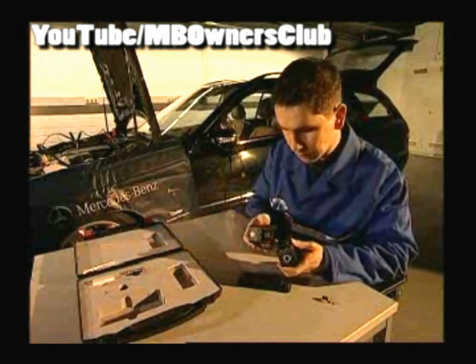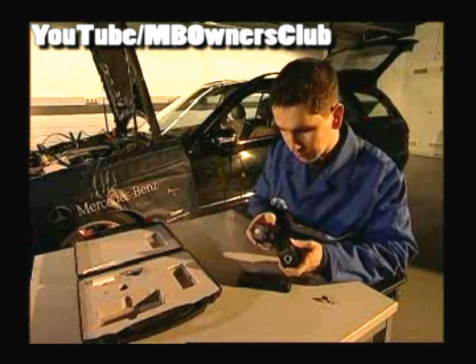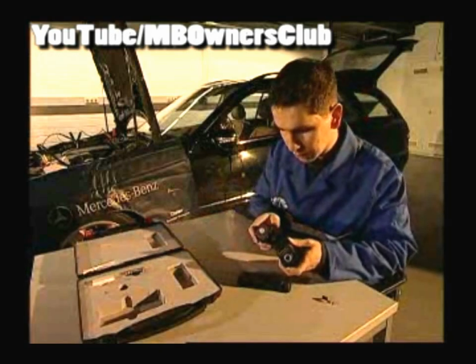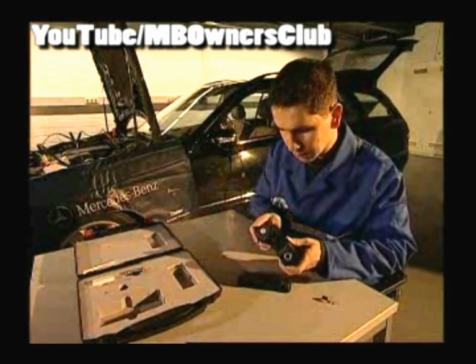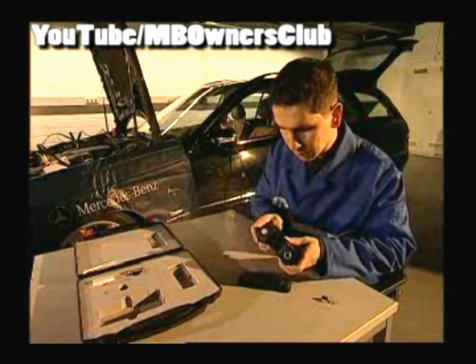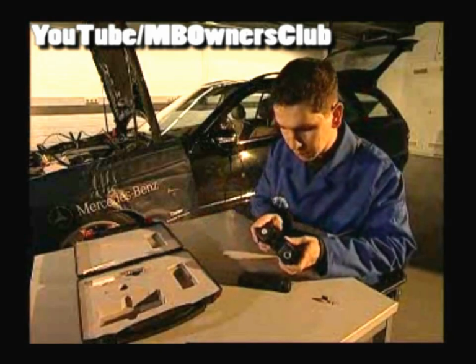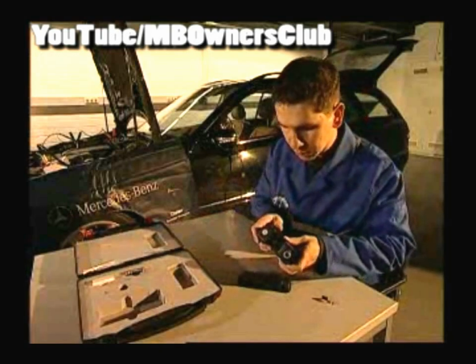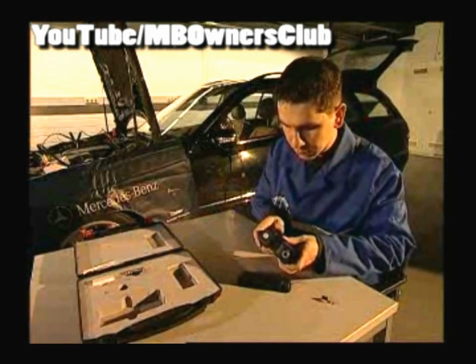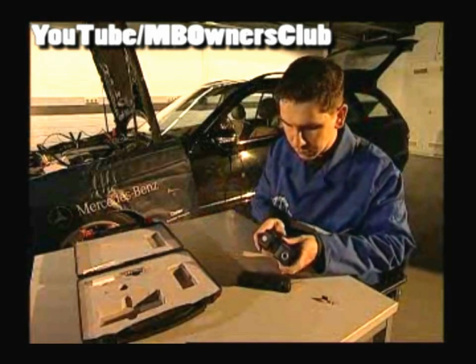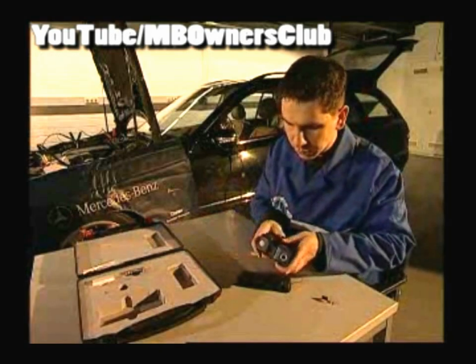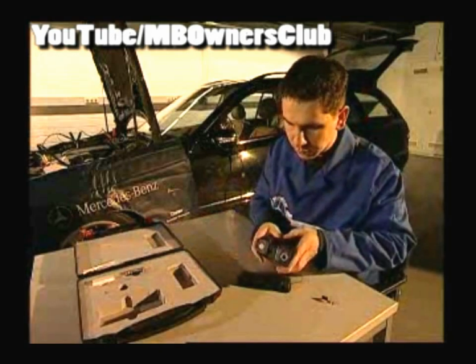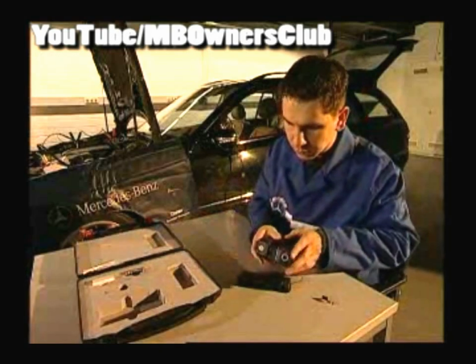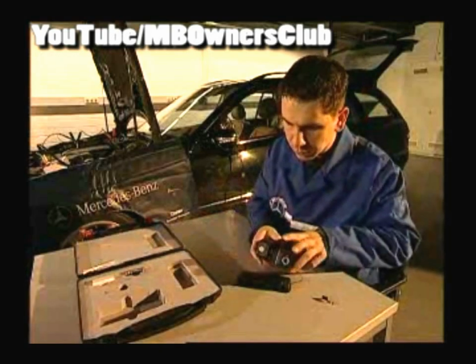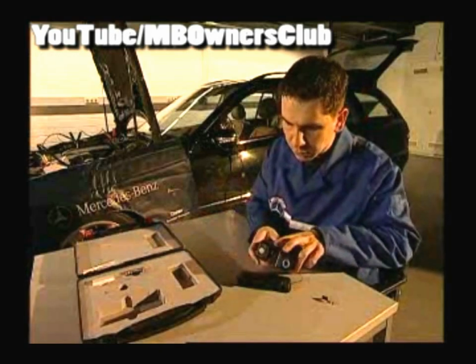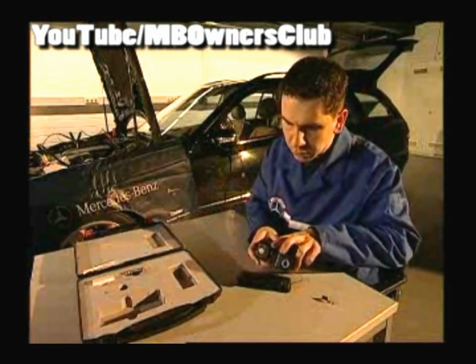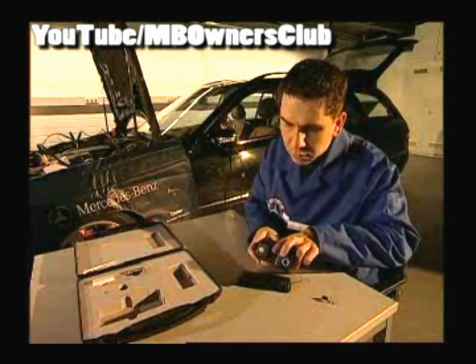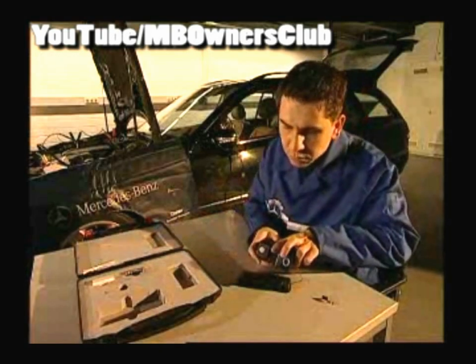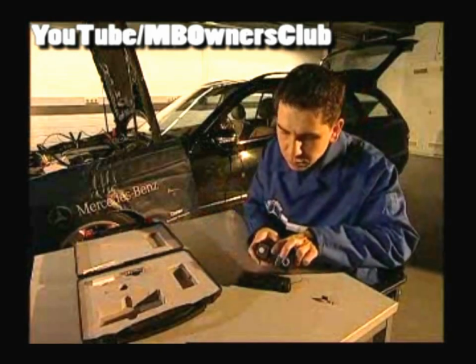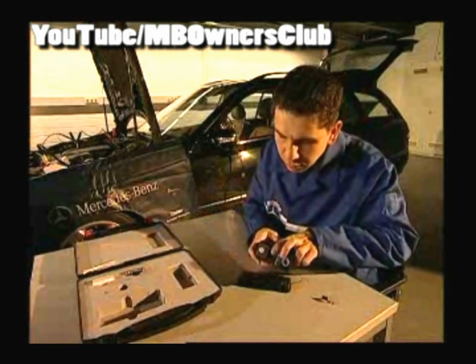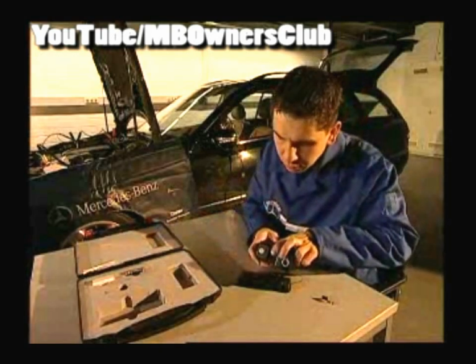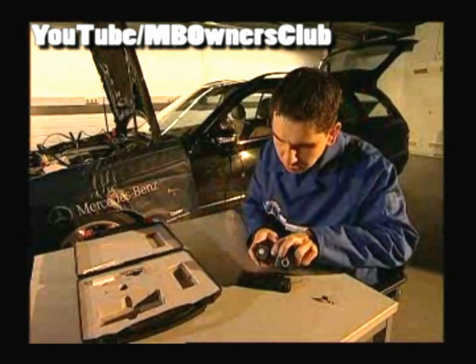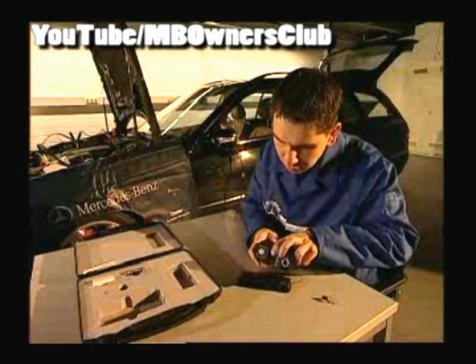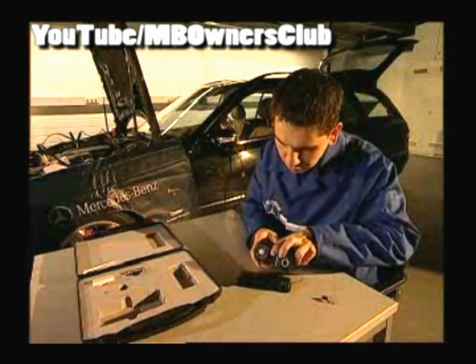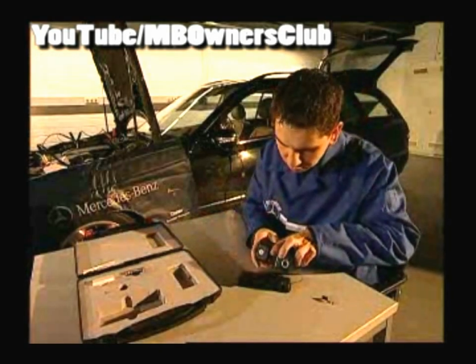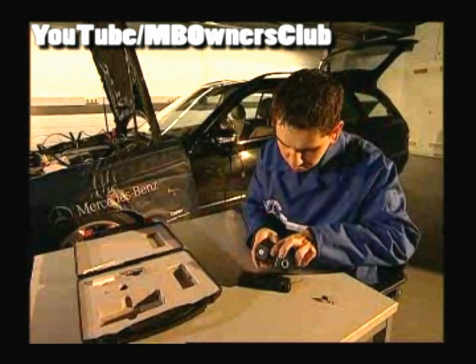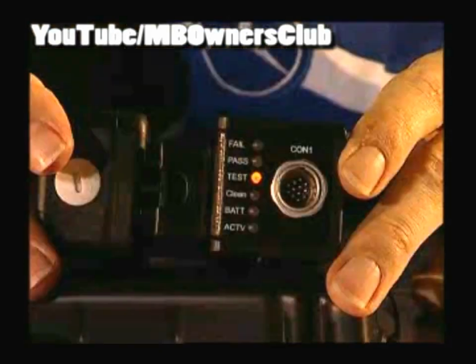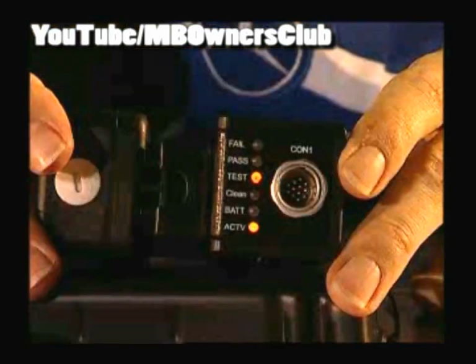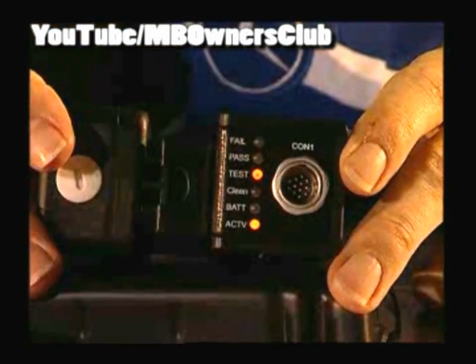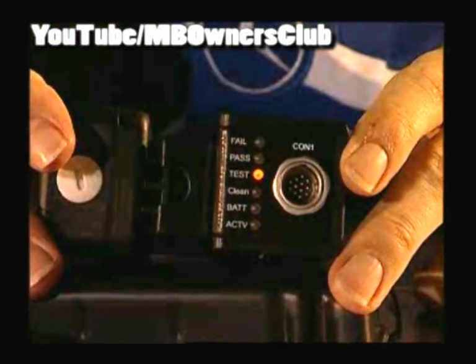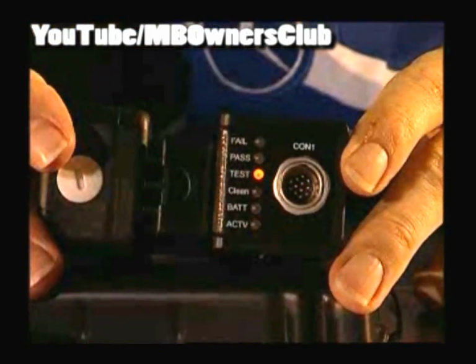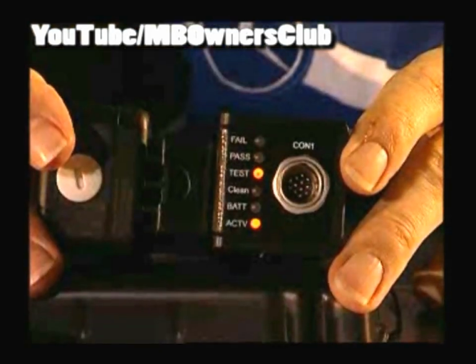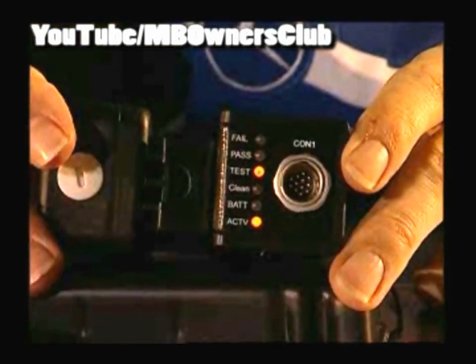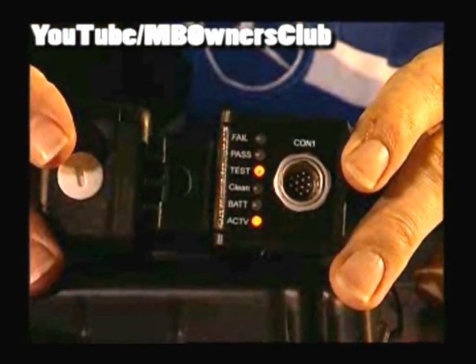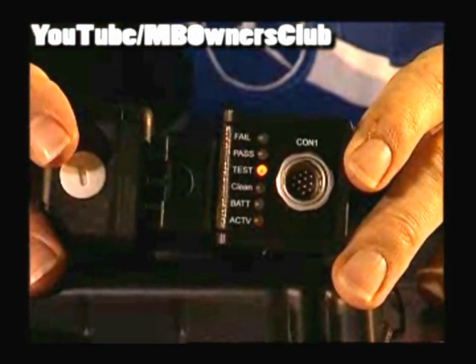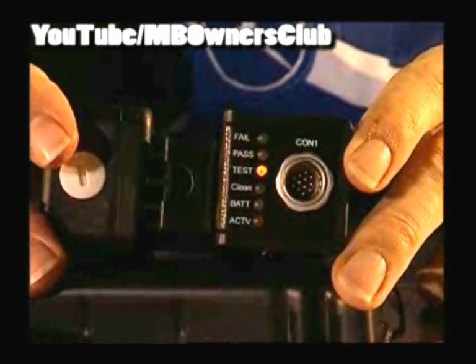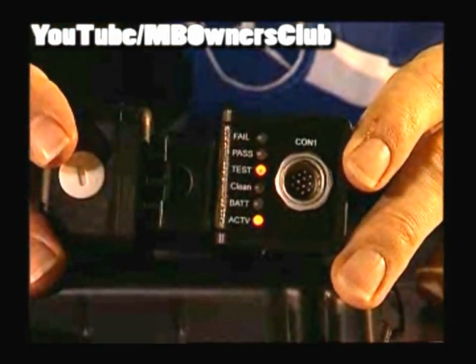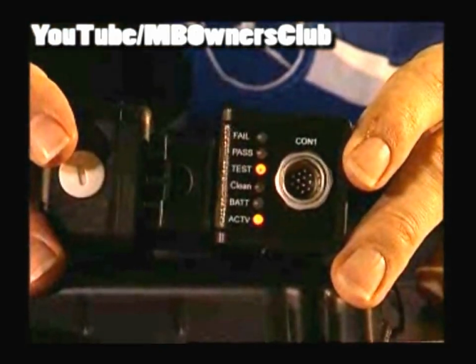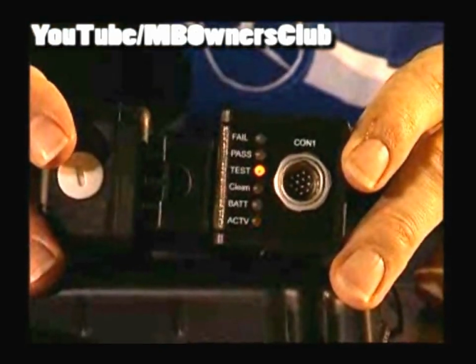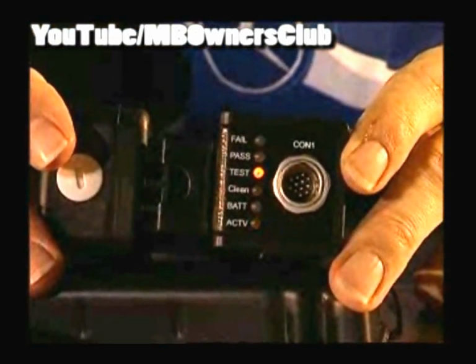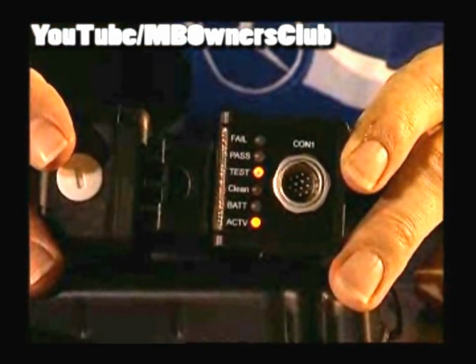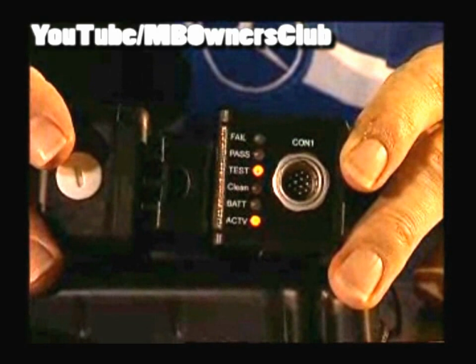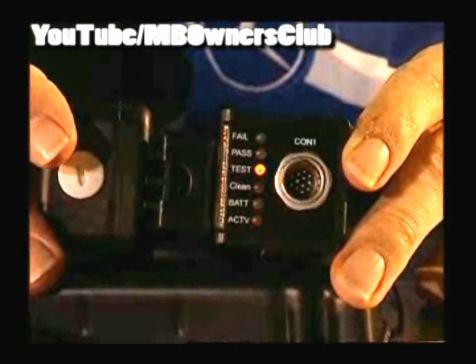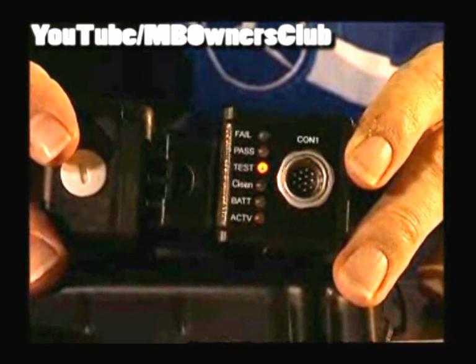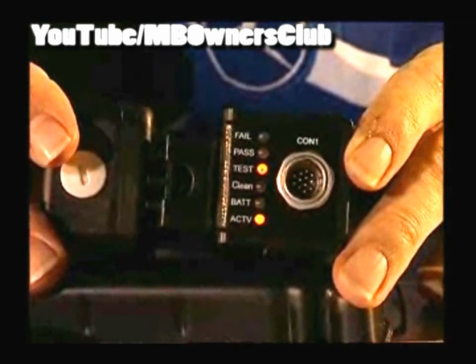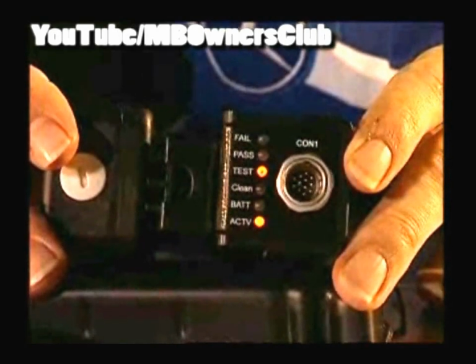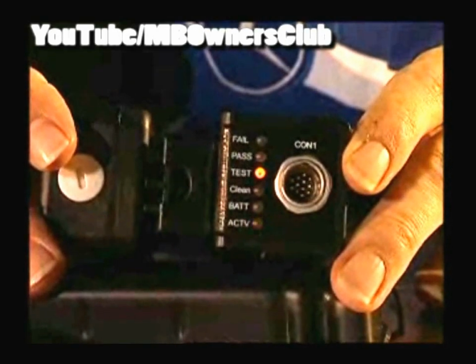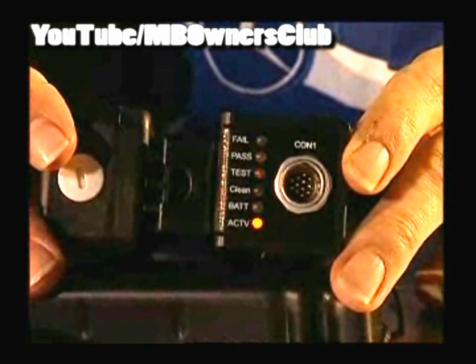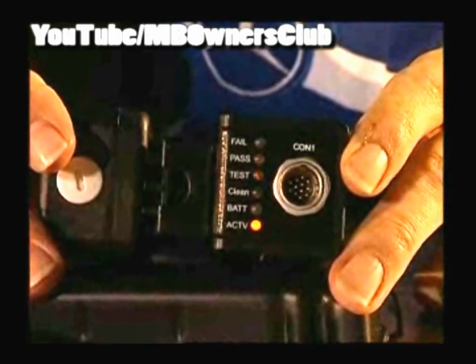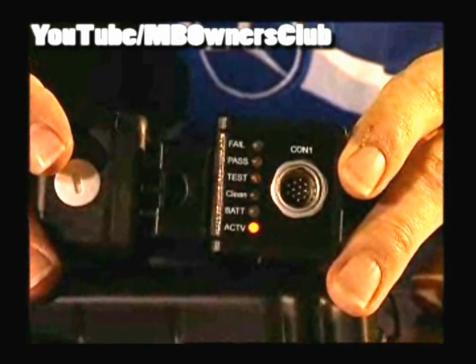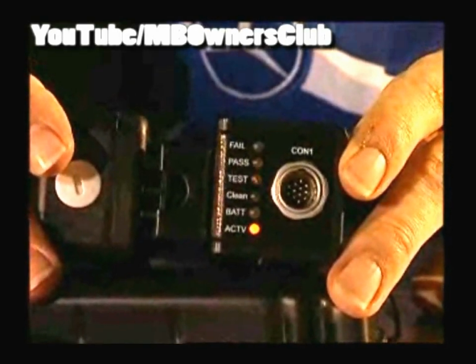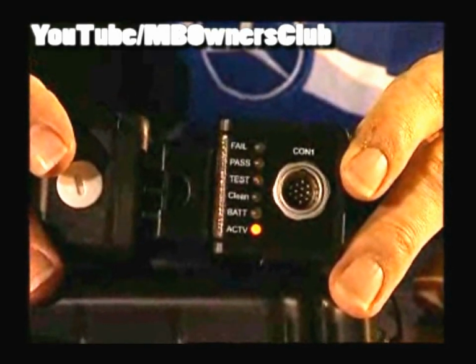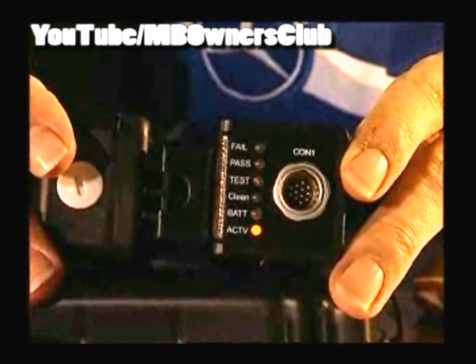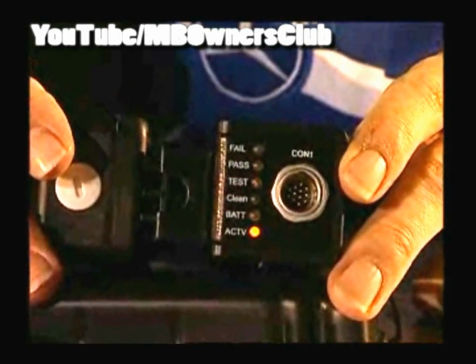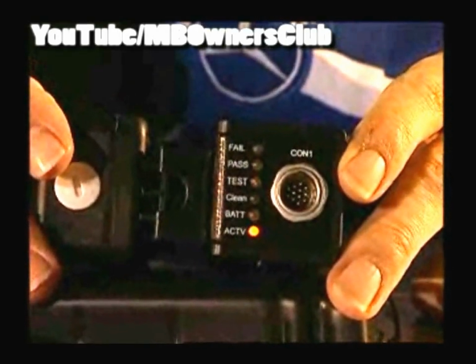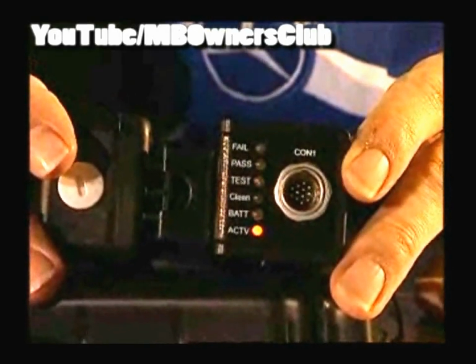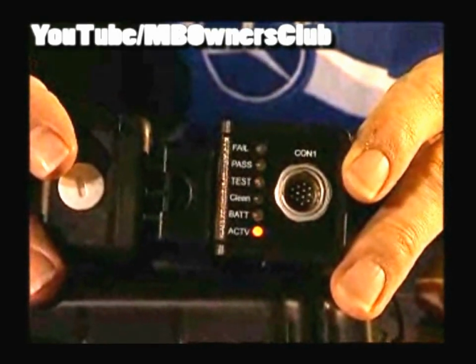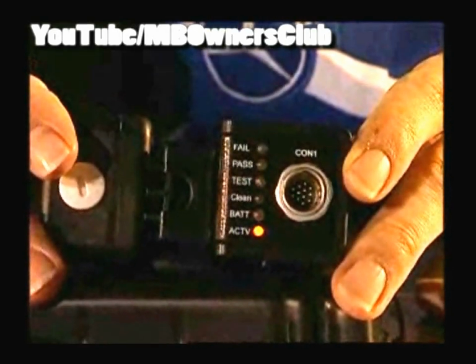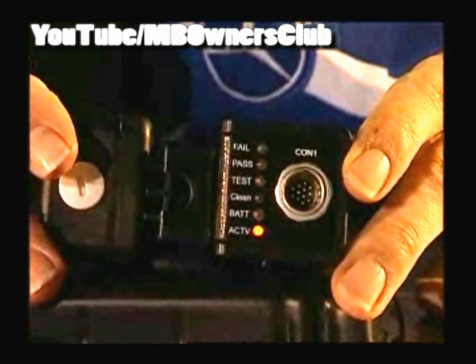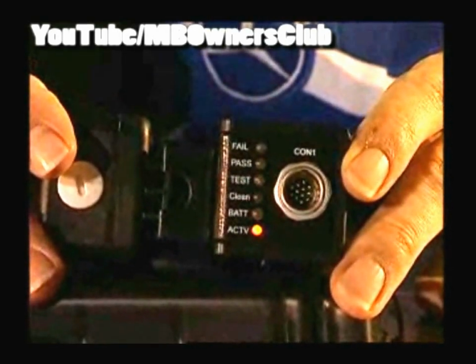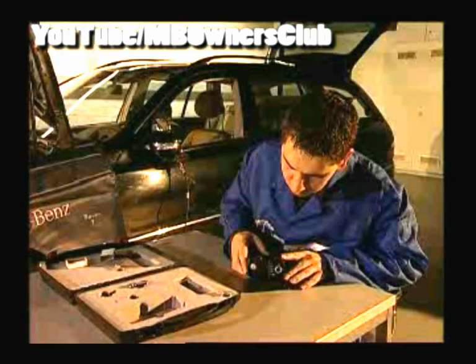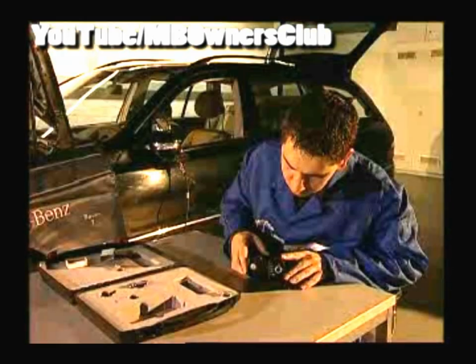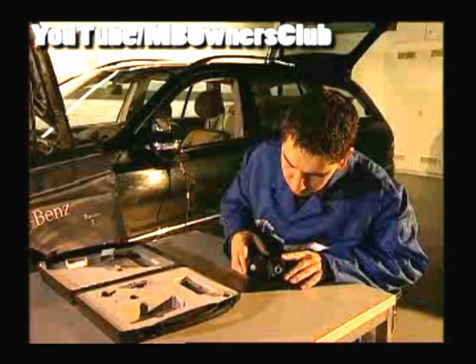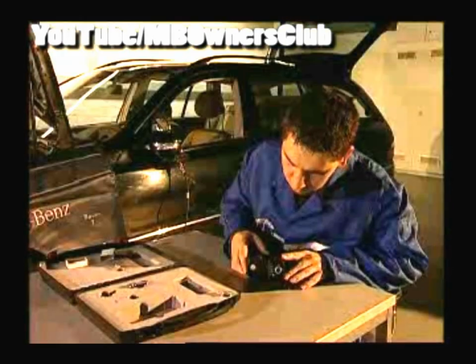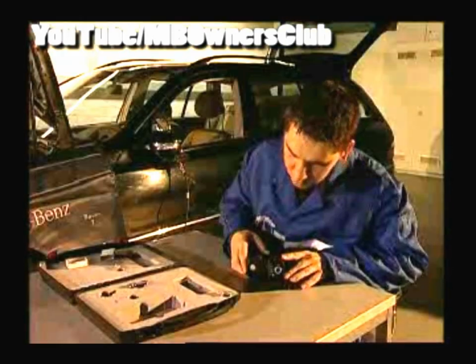Finally, carry out another reference test. When the active LED flashes, the plug-in adapter is again ready for use.